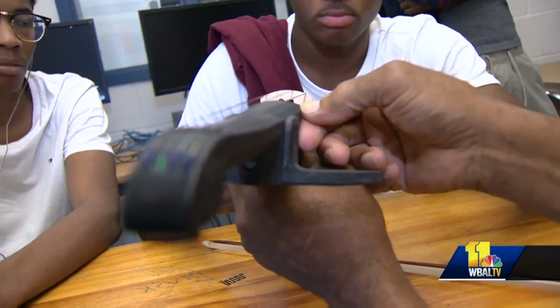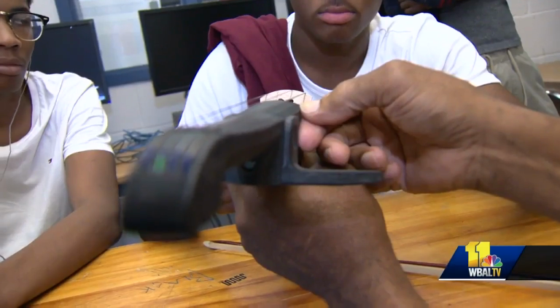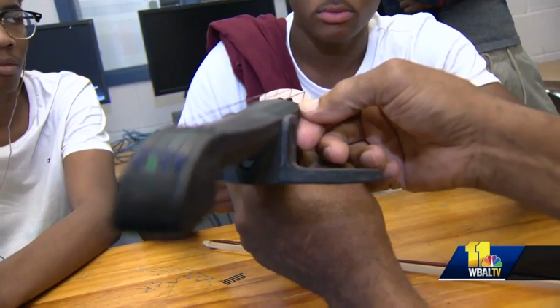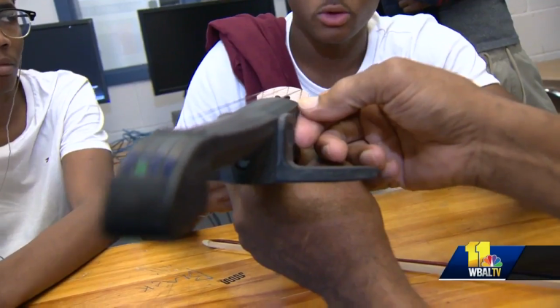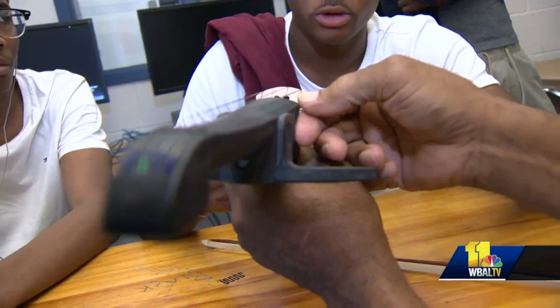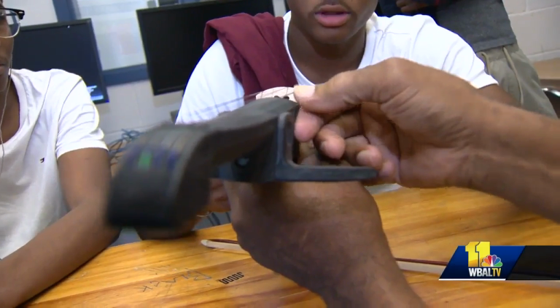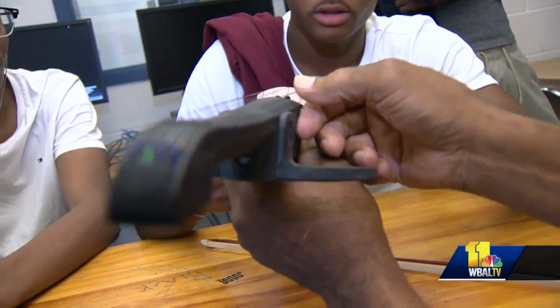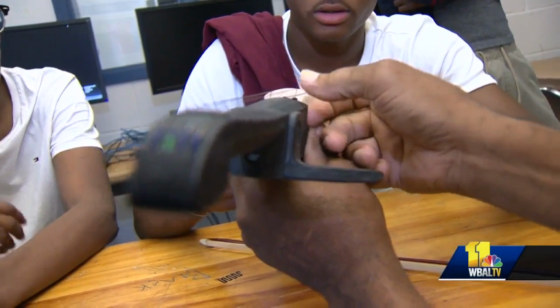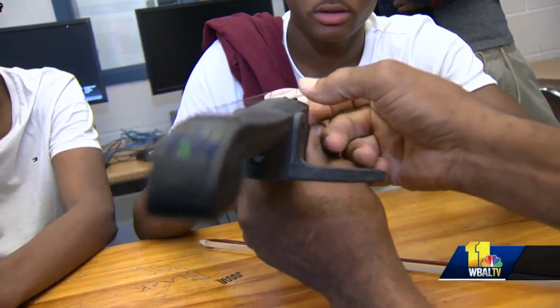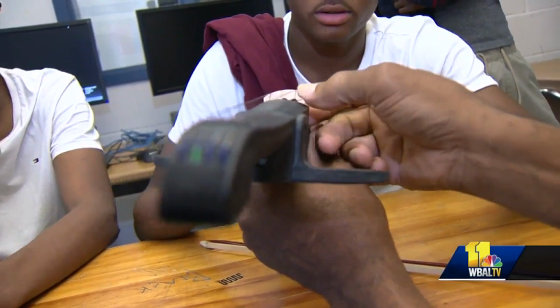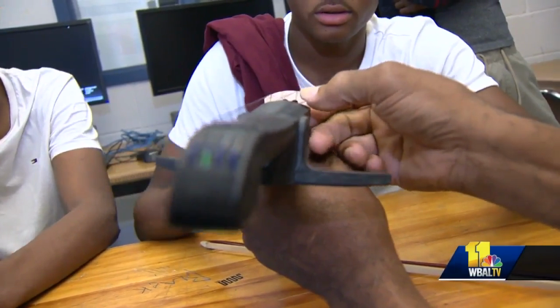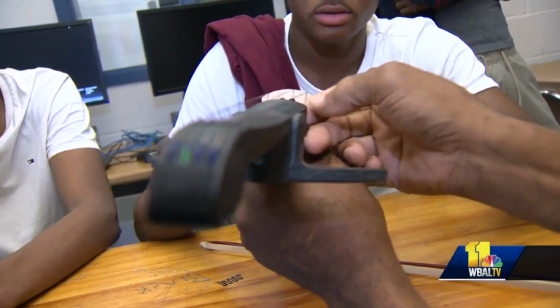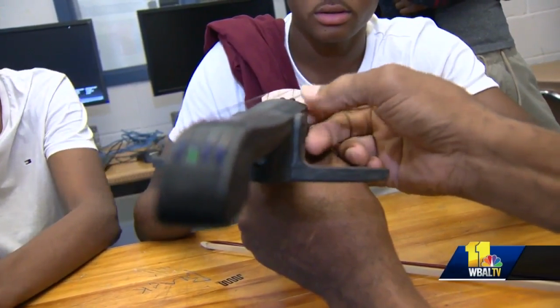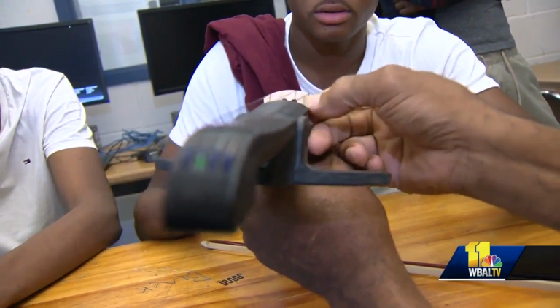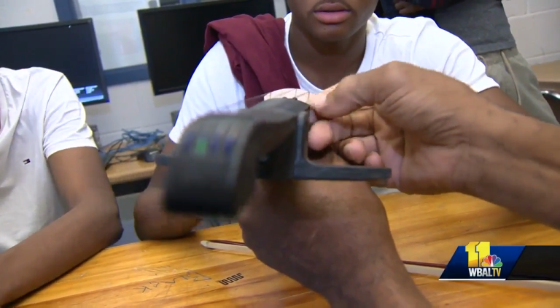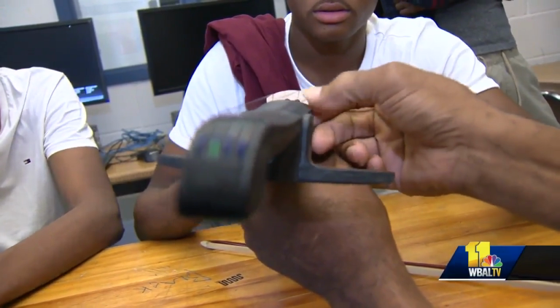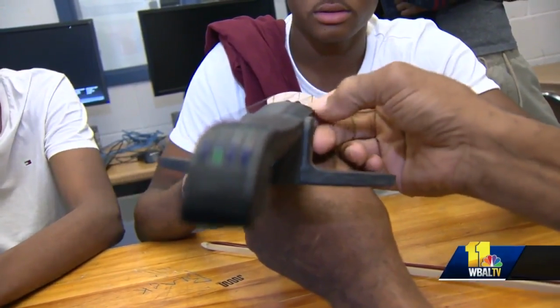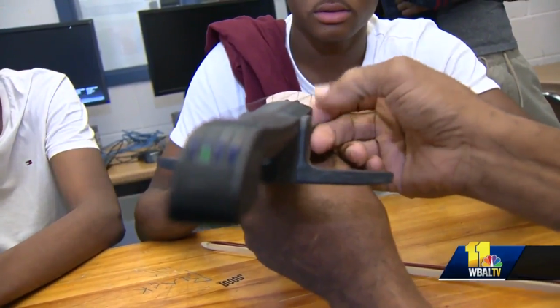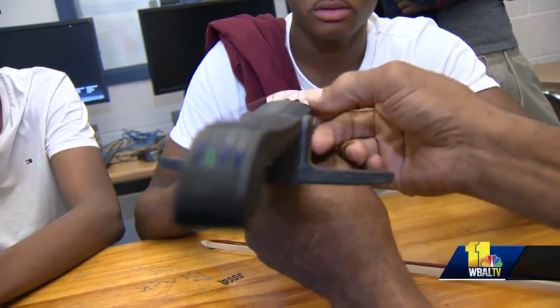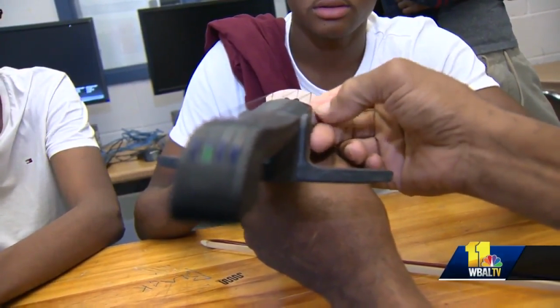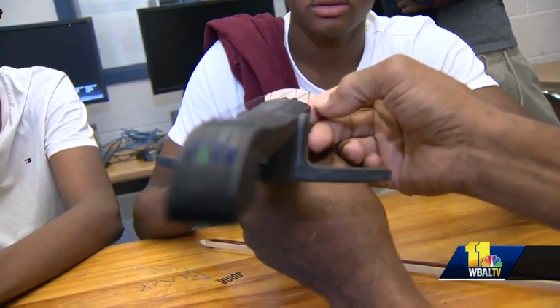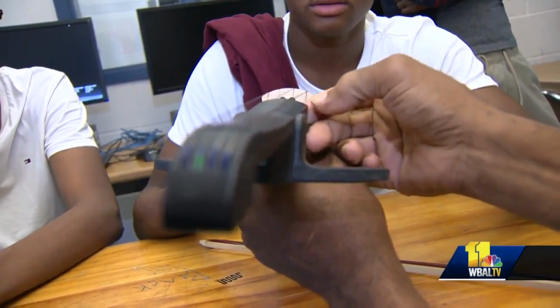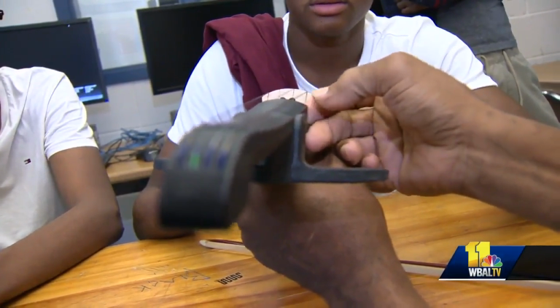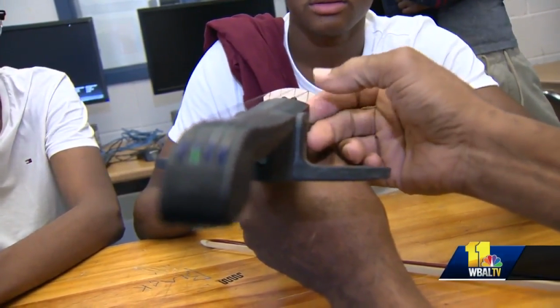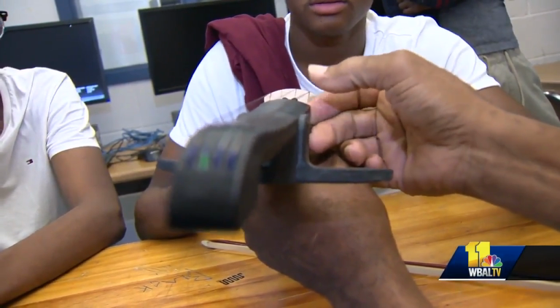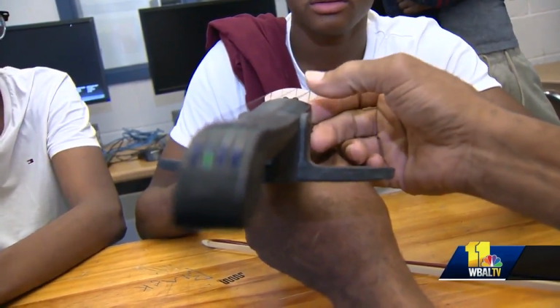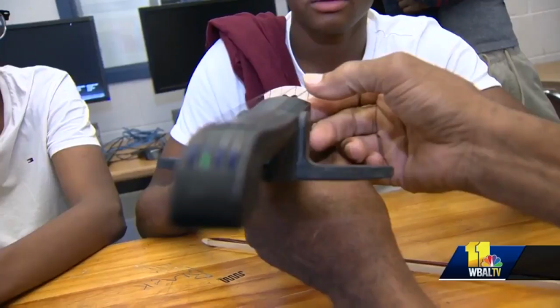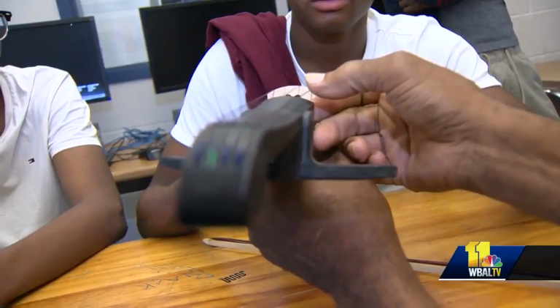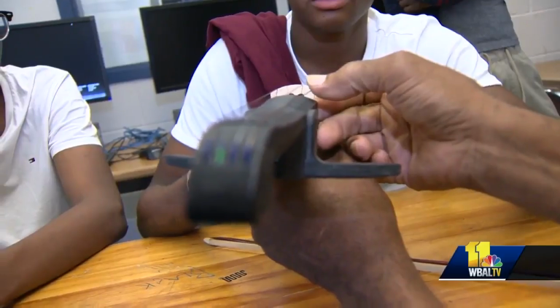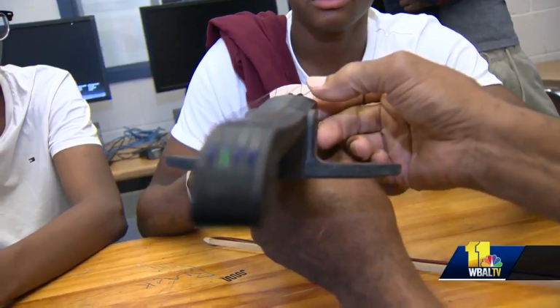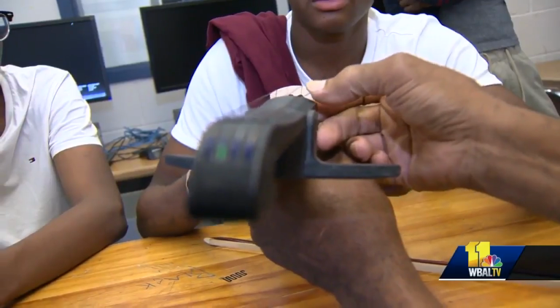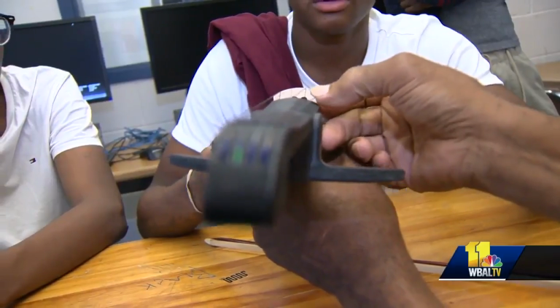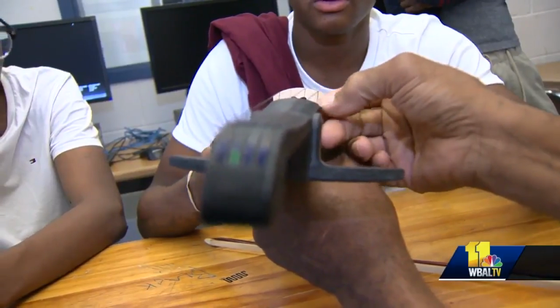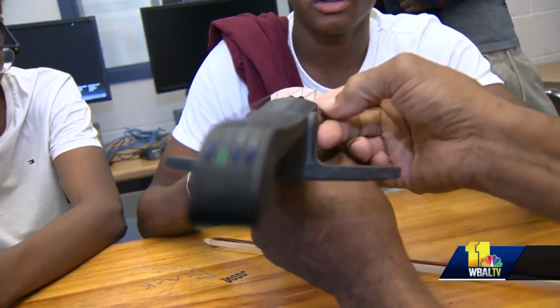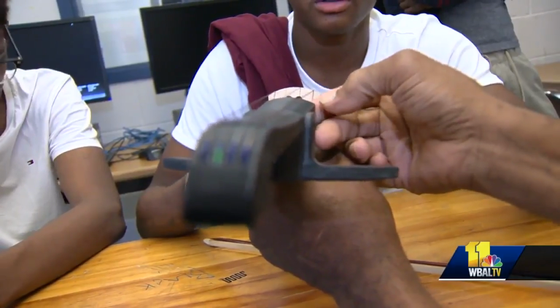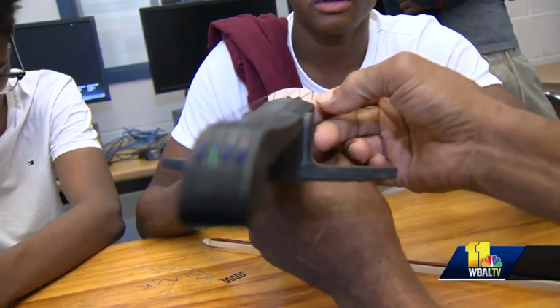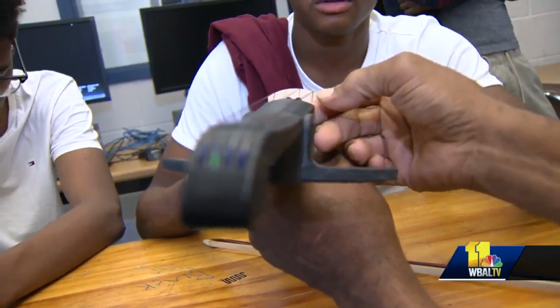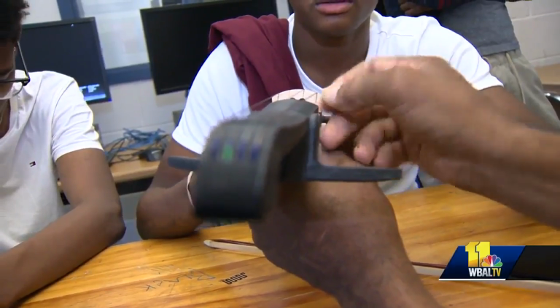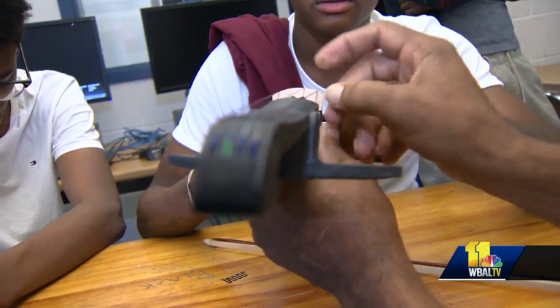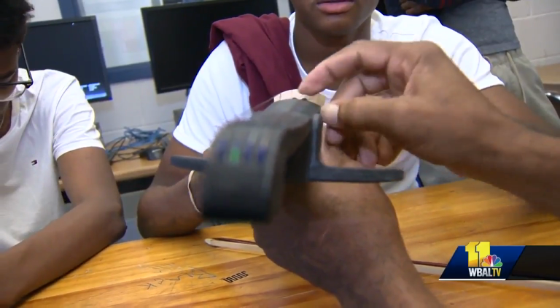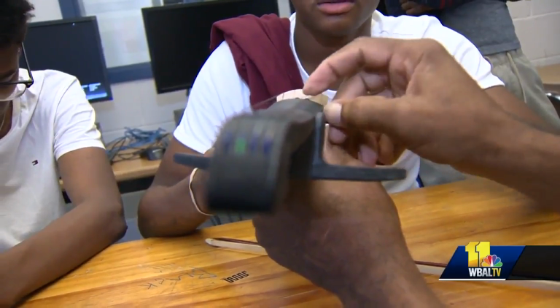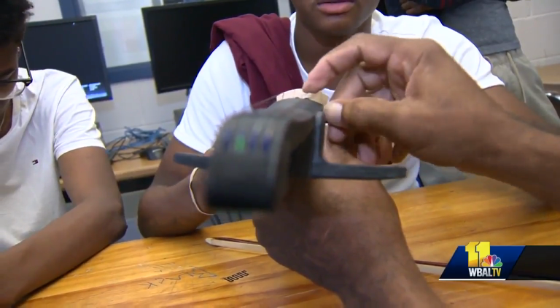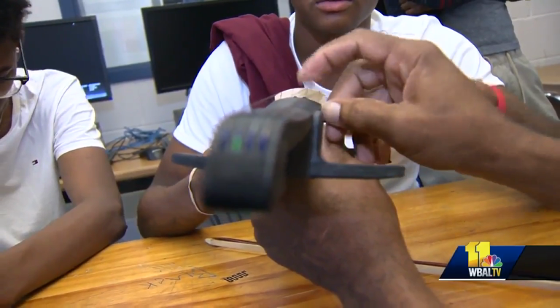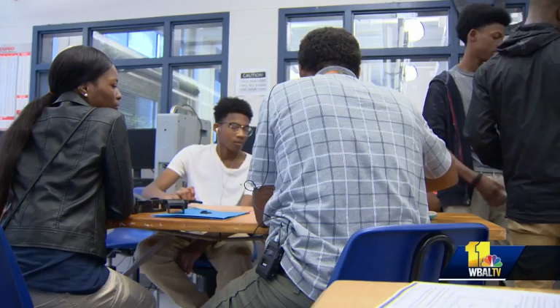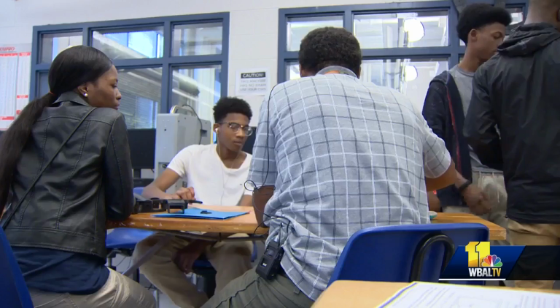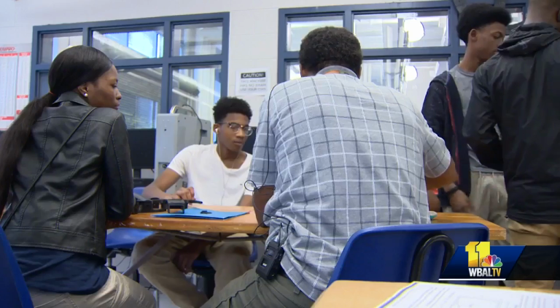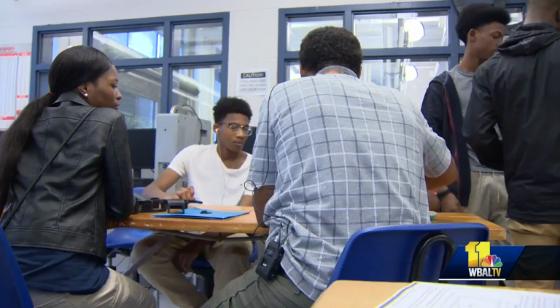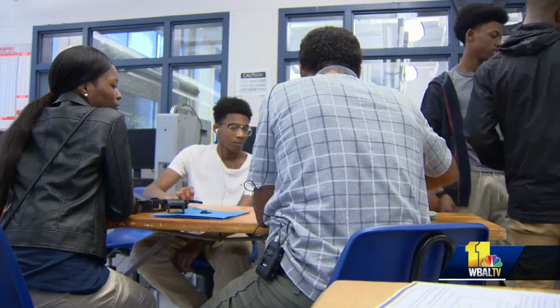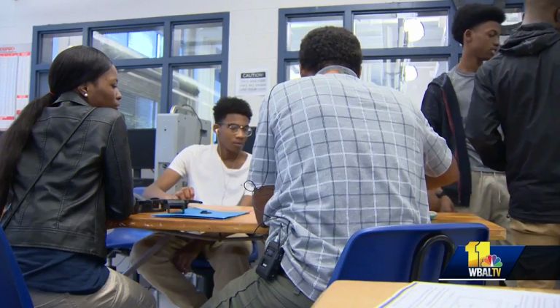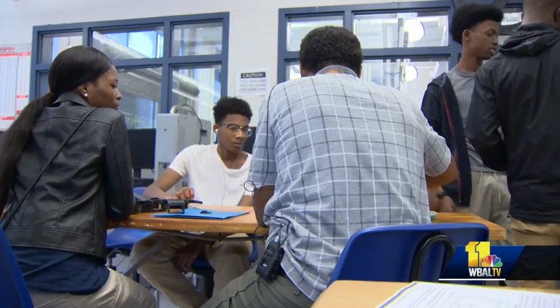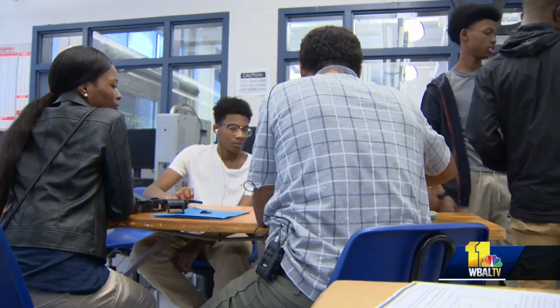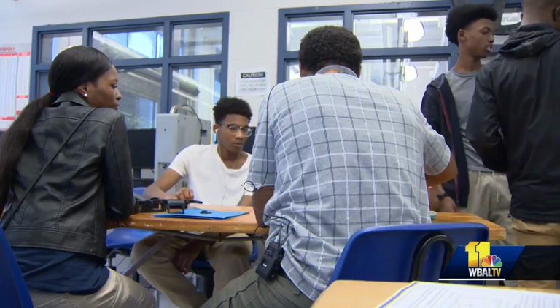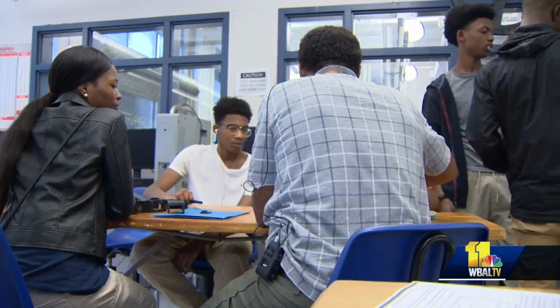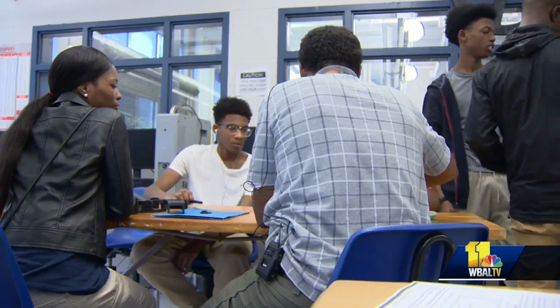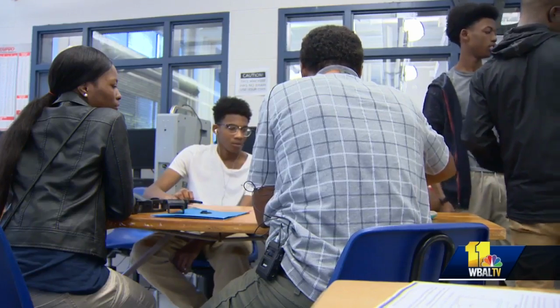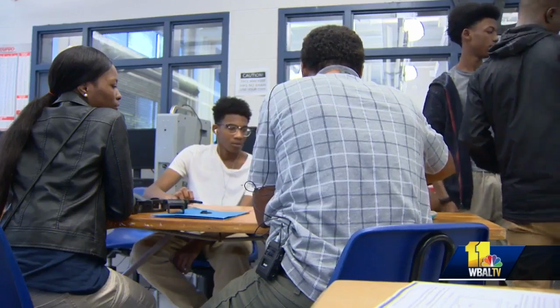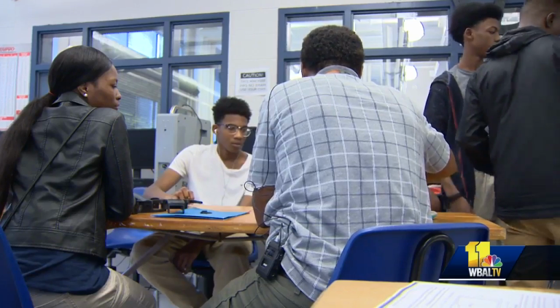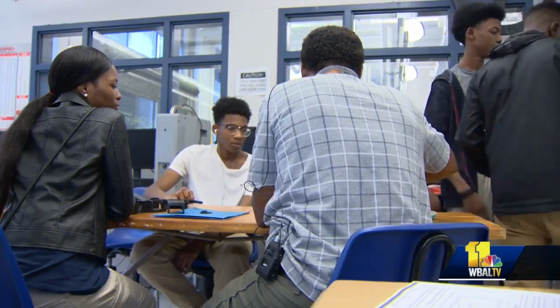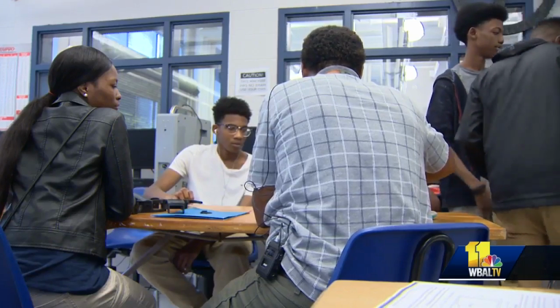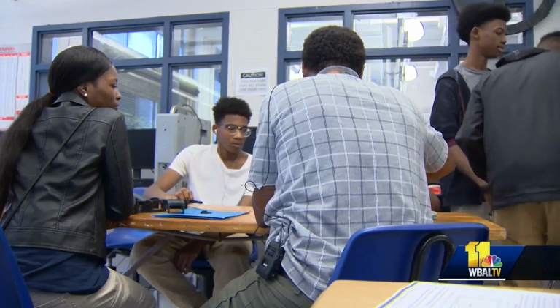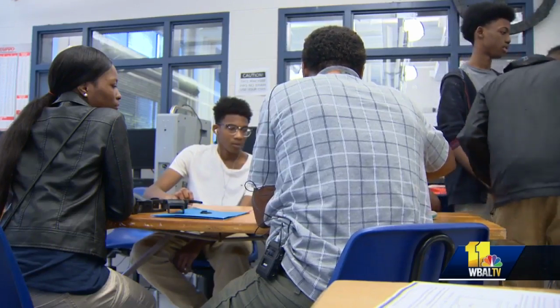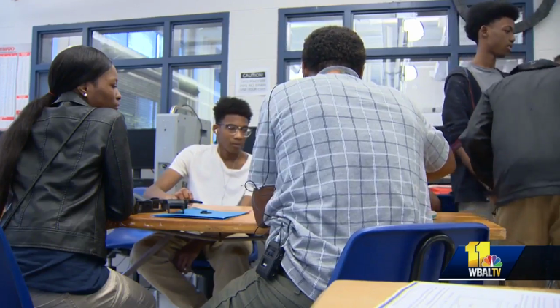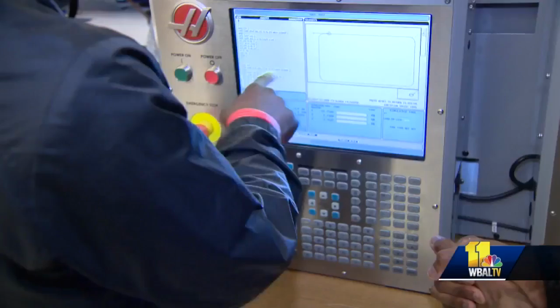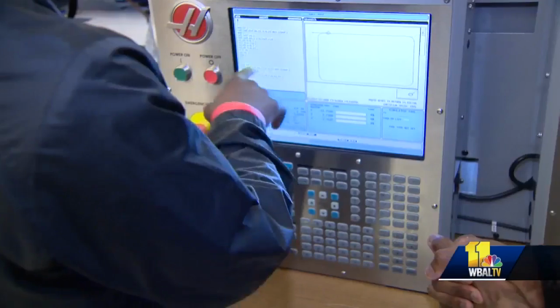The students still have several steps before you'll see the final product, like attaching the strings, painting, and adding the electric amplifier.